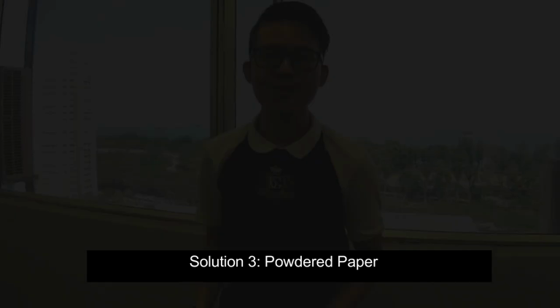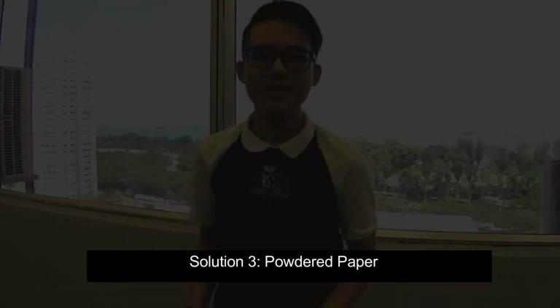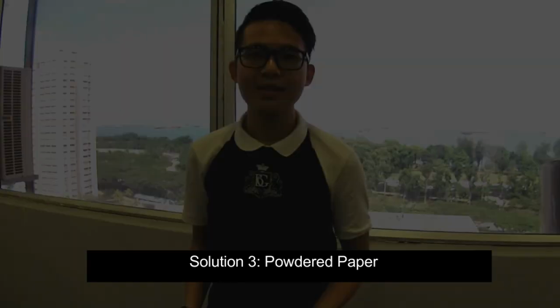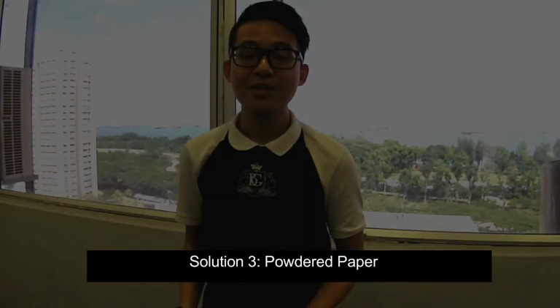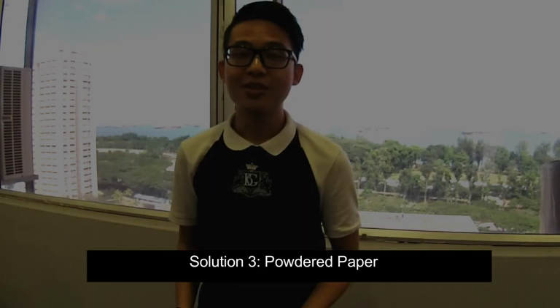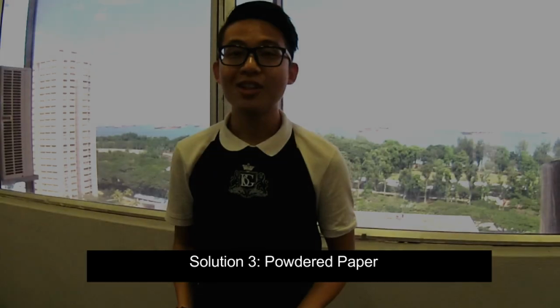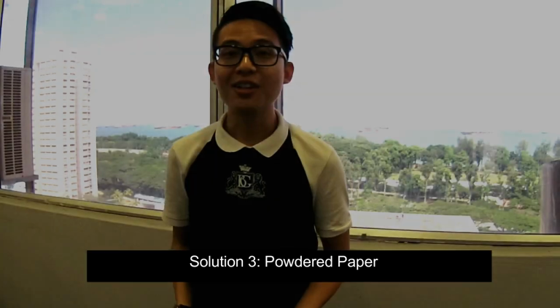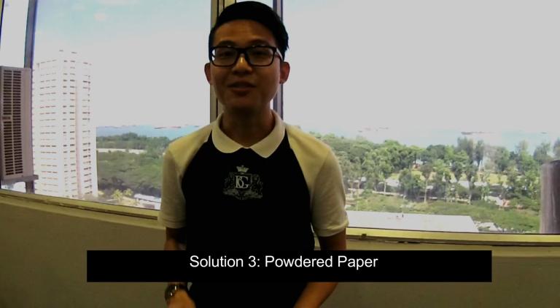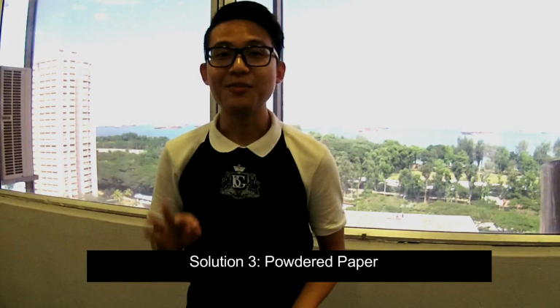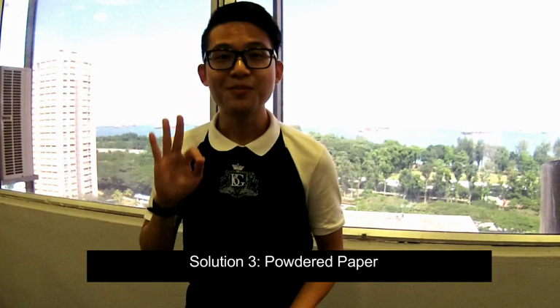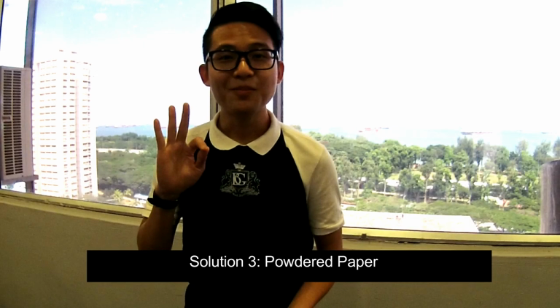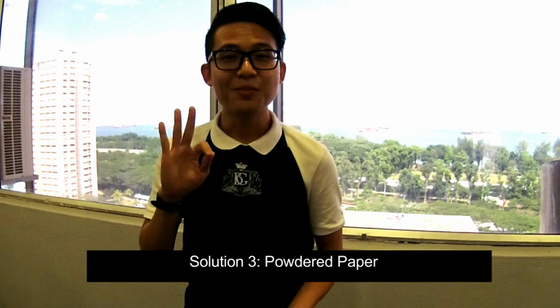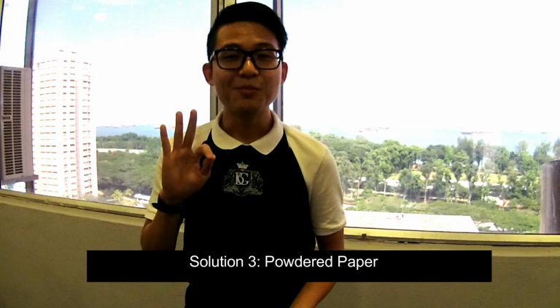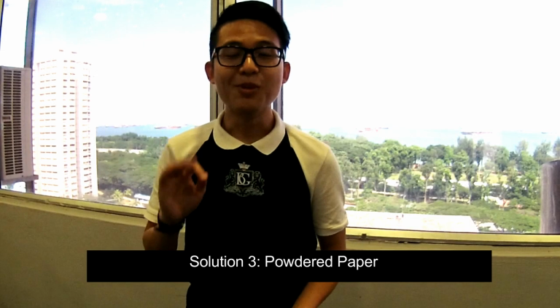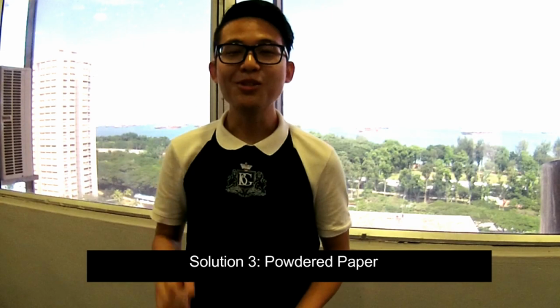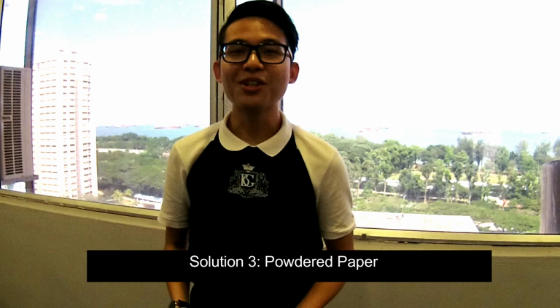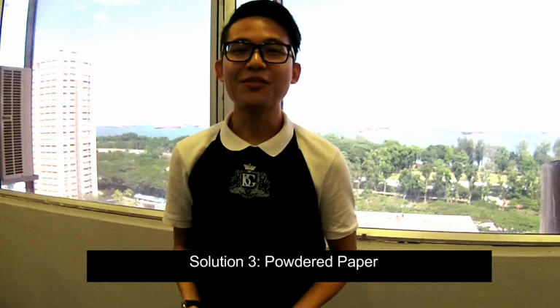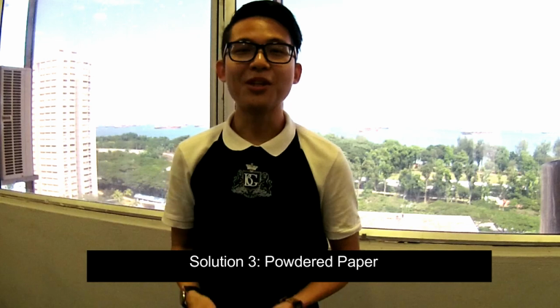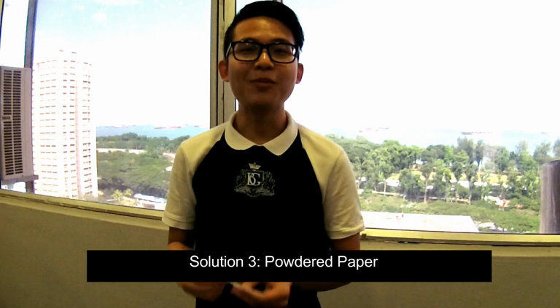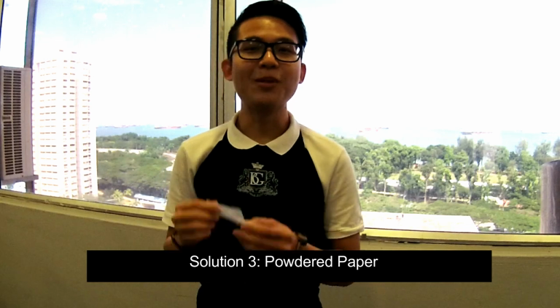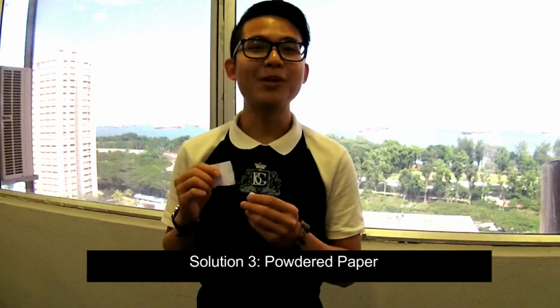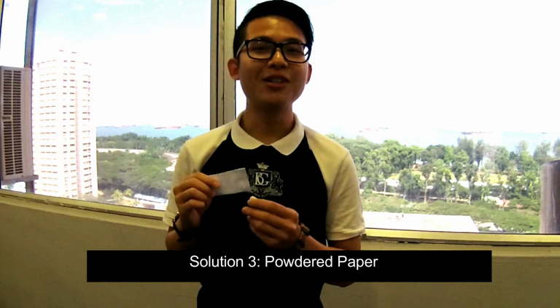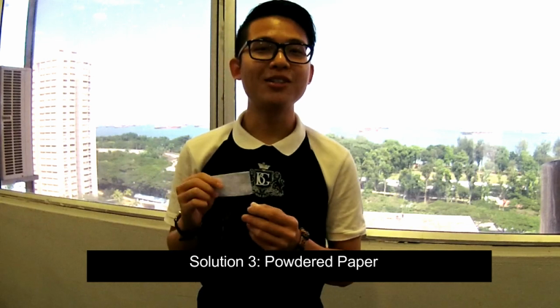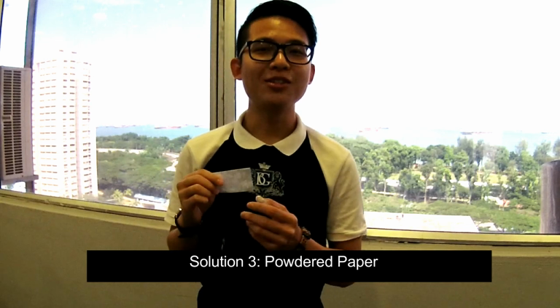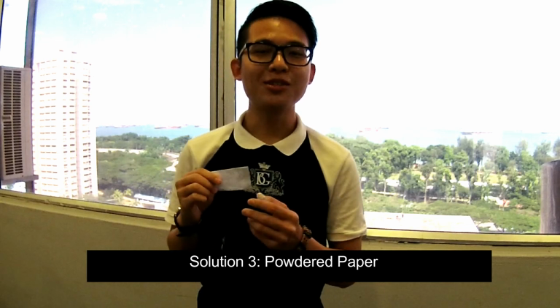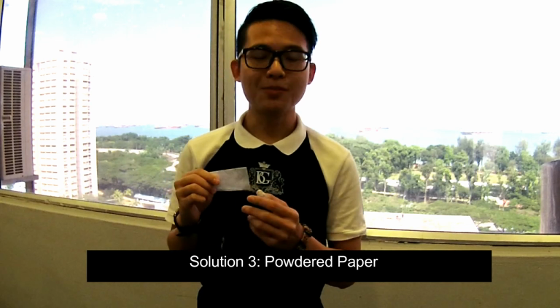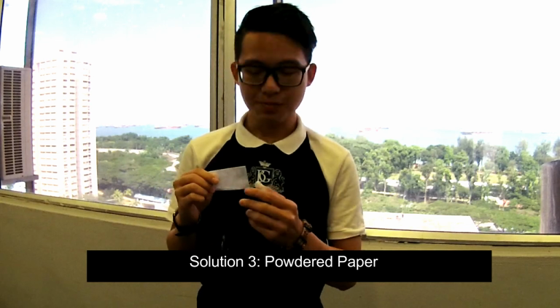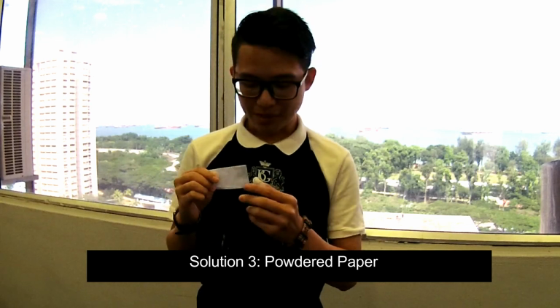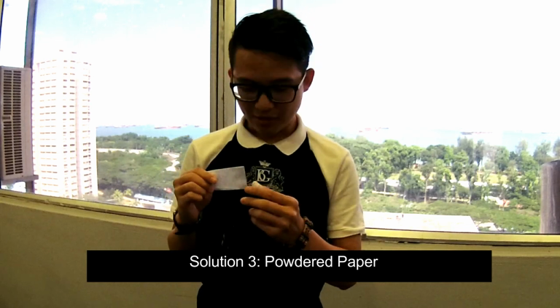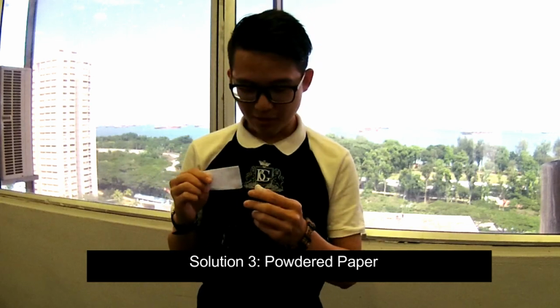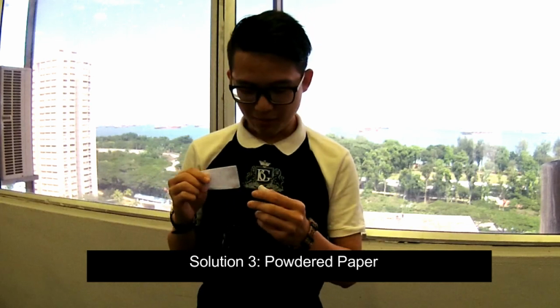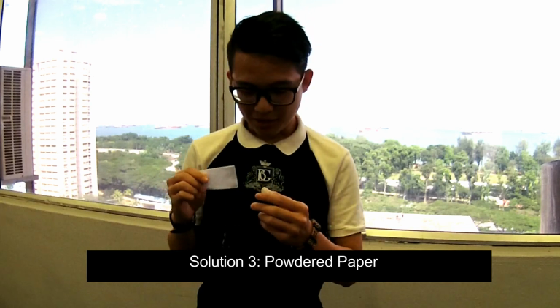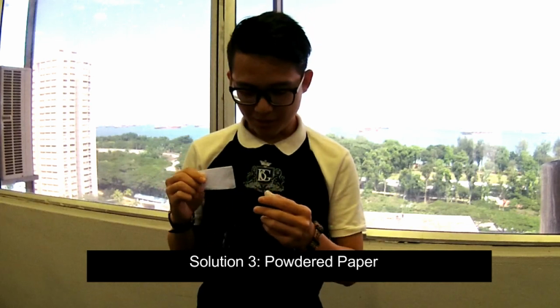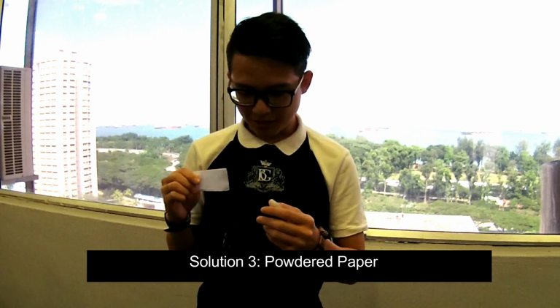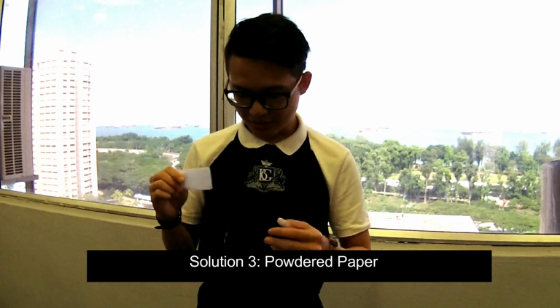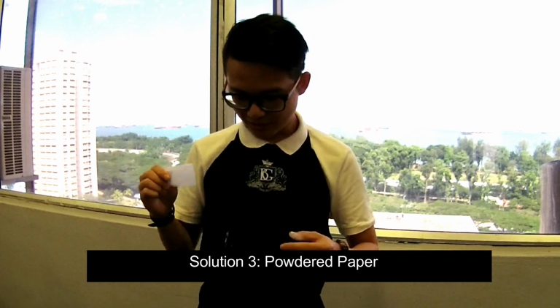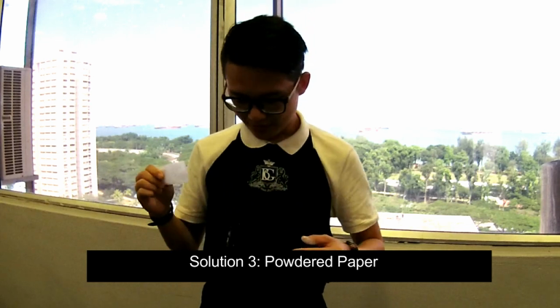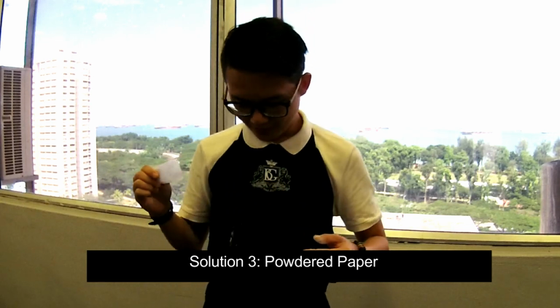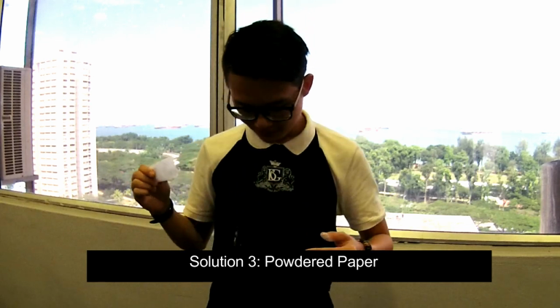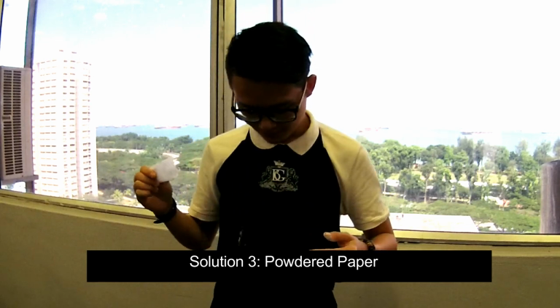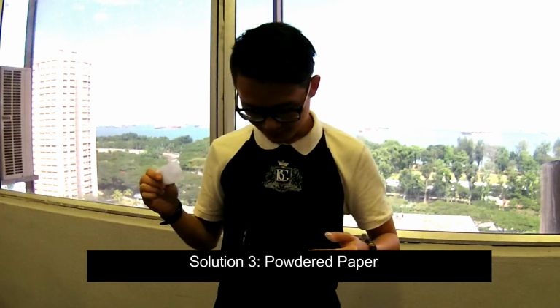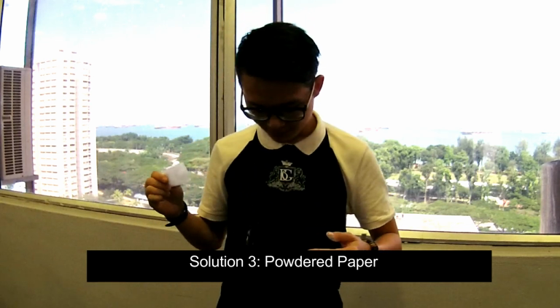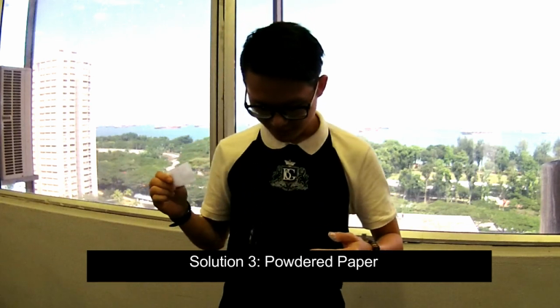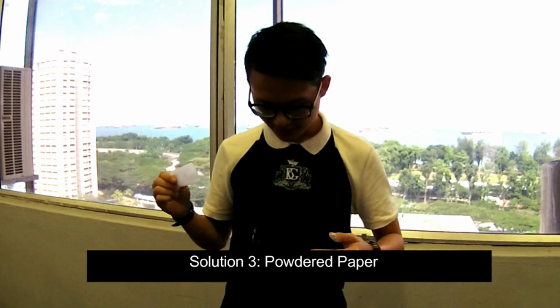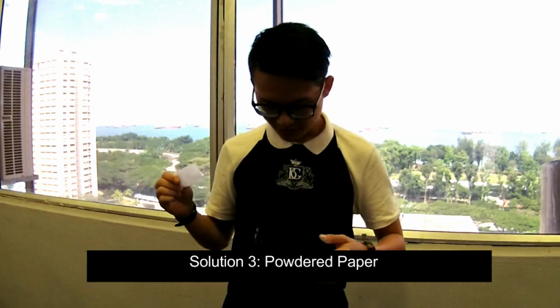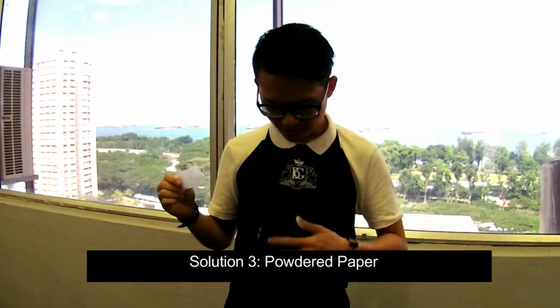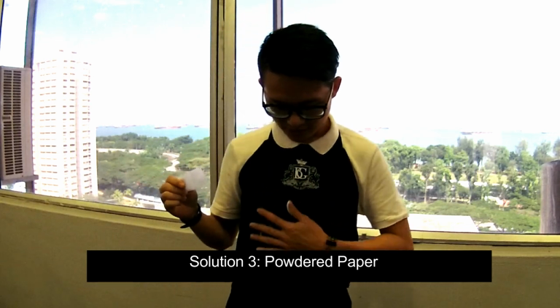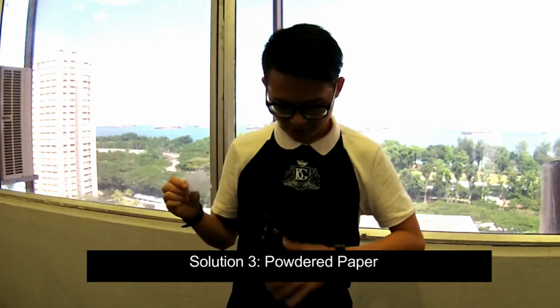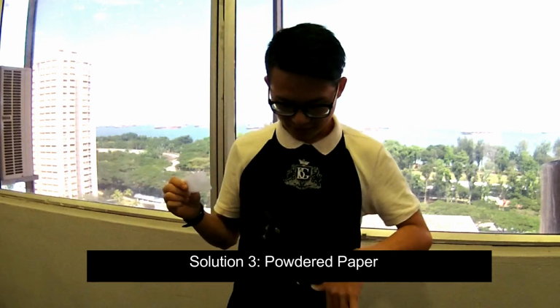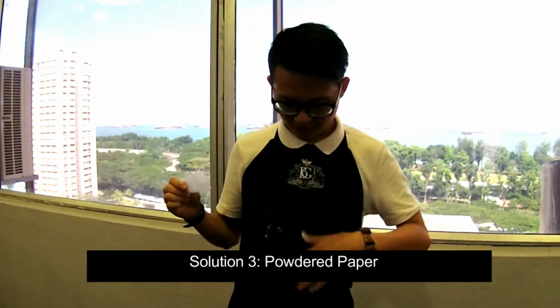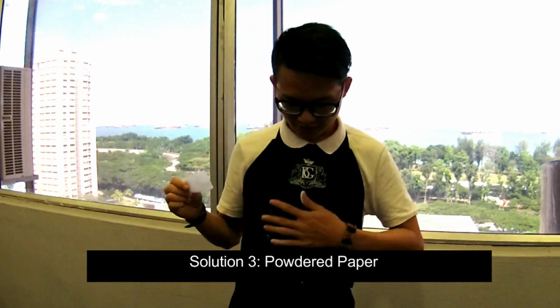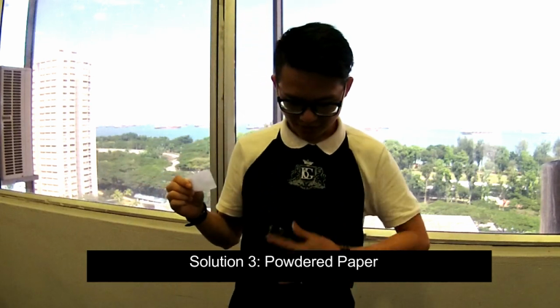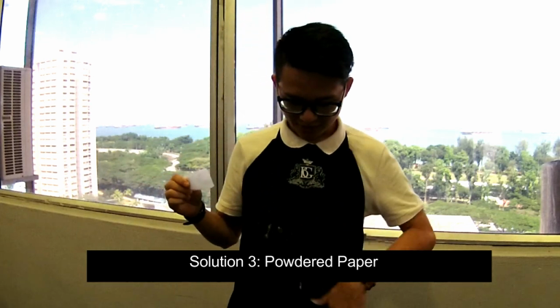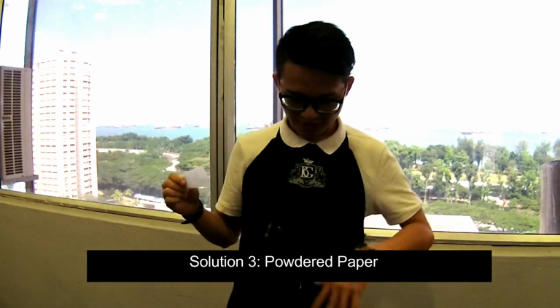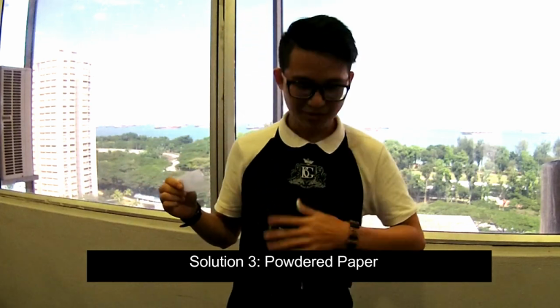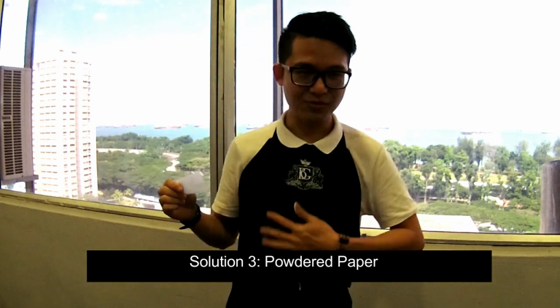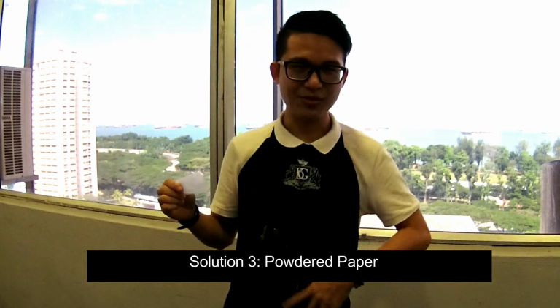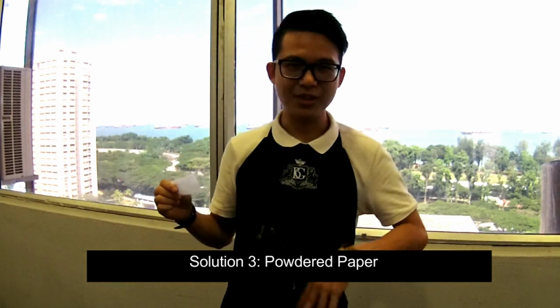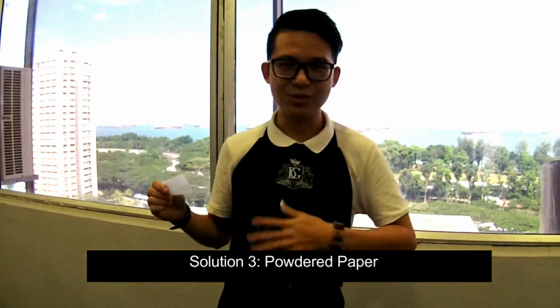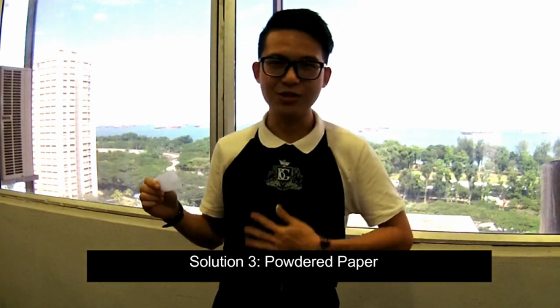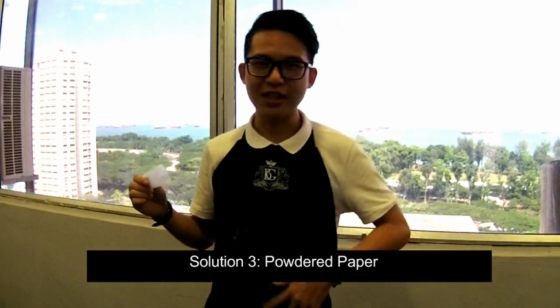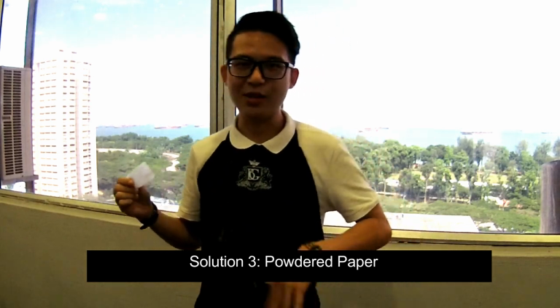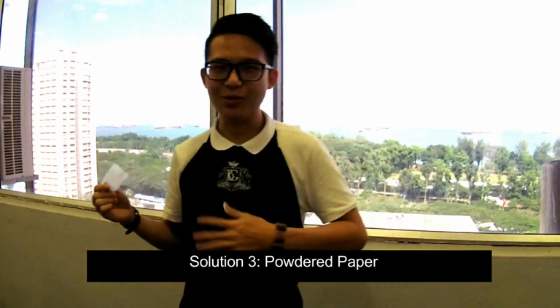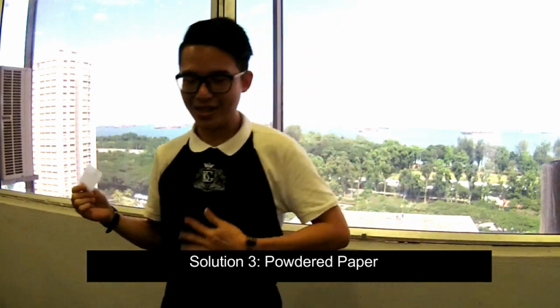Third, most people use powdered paper, and we don't advise this method.